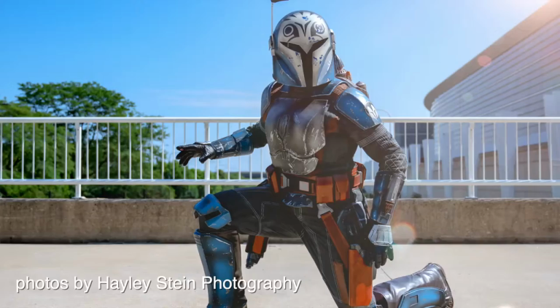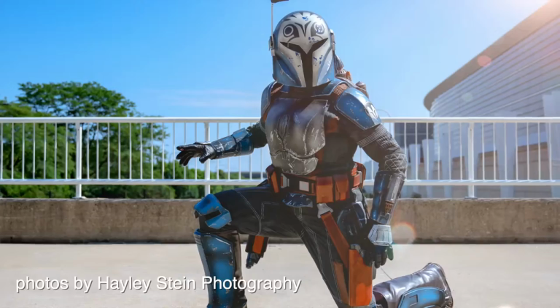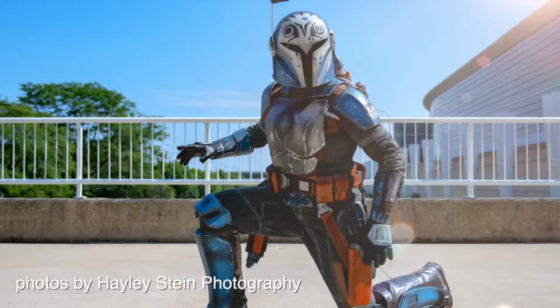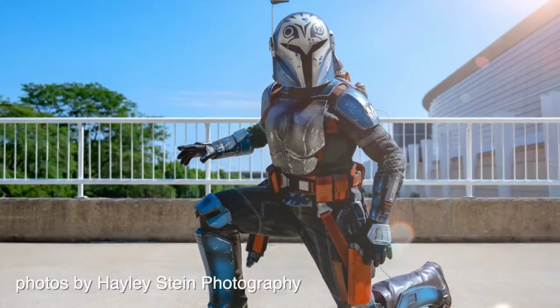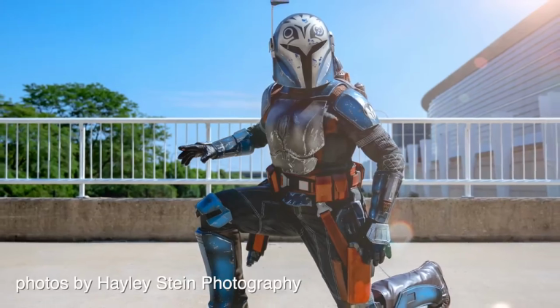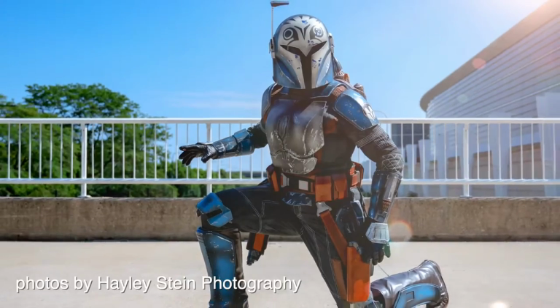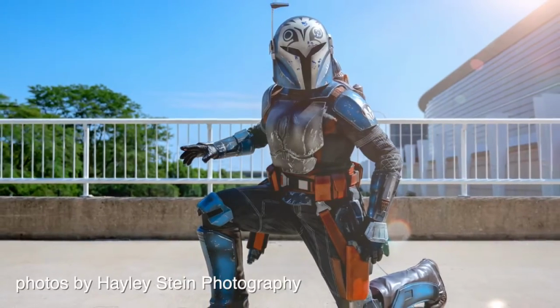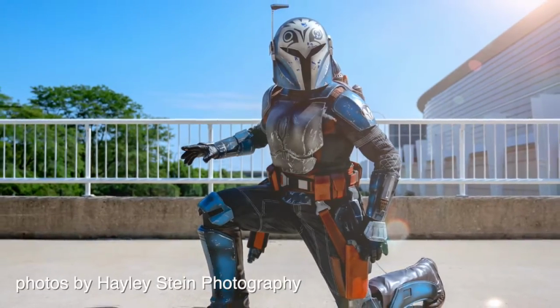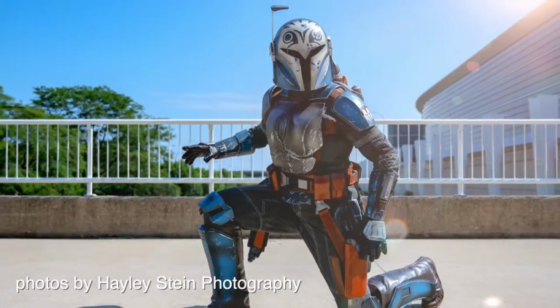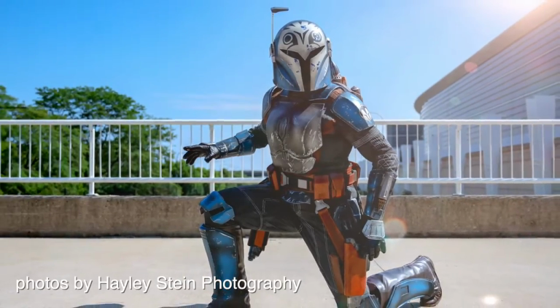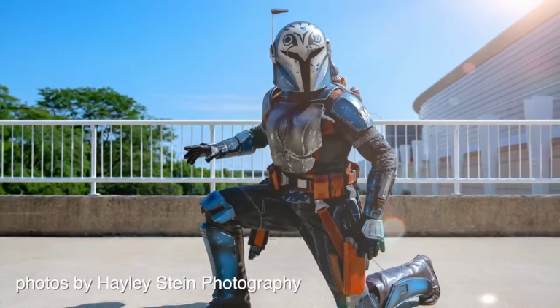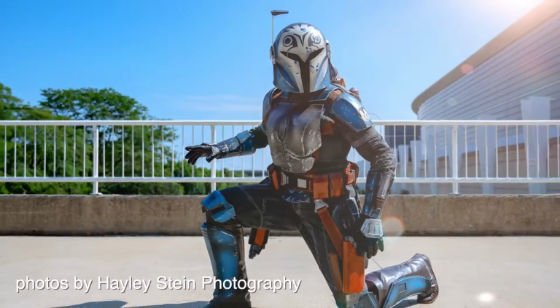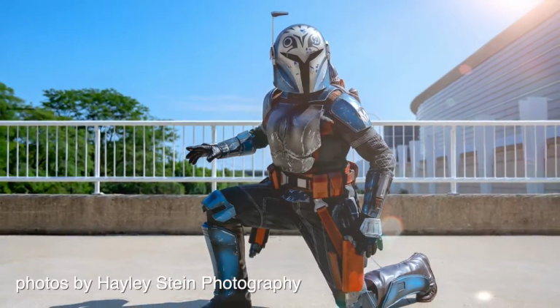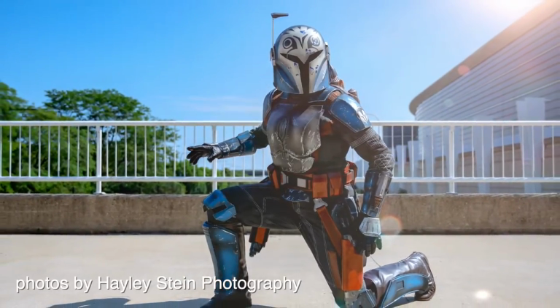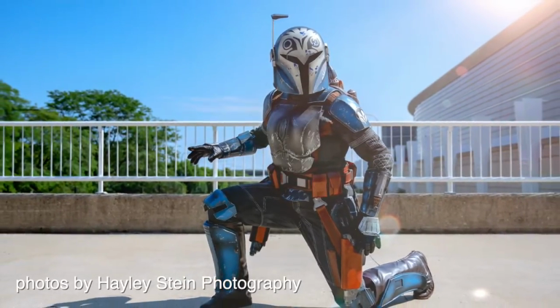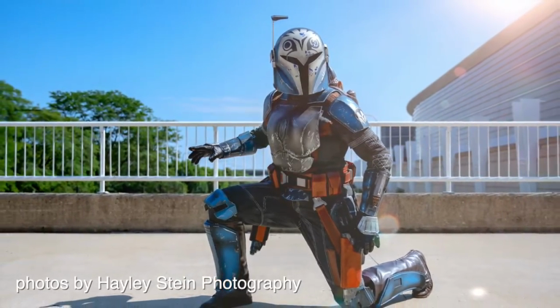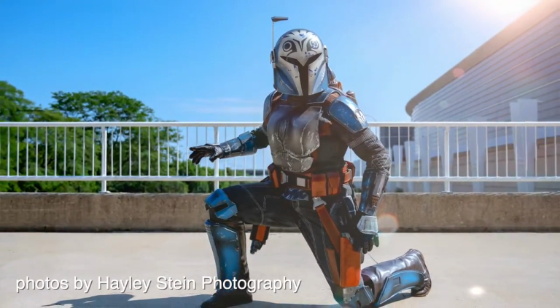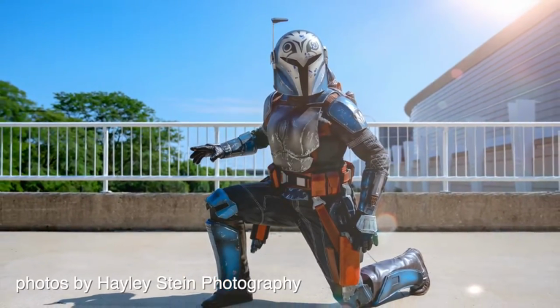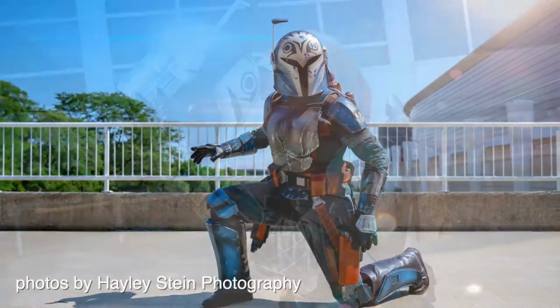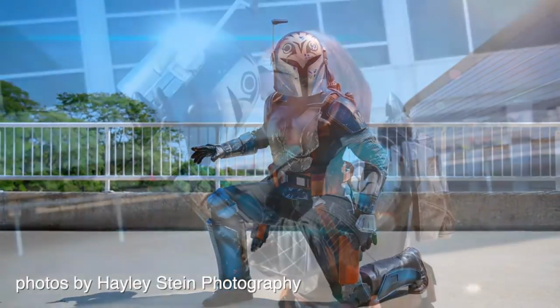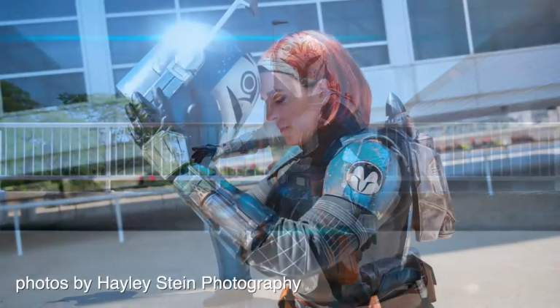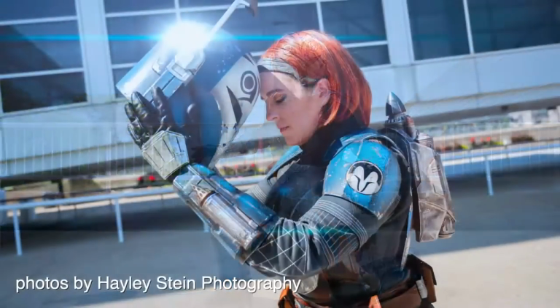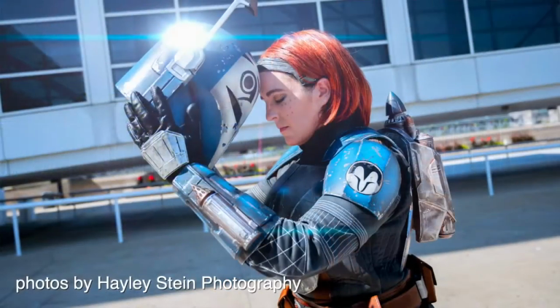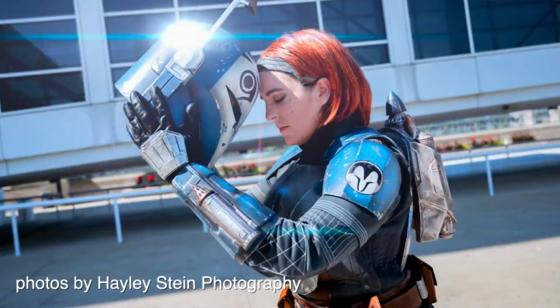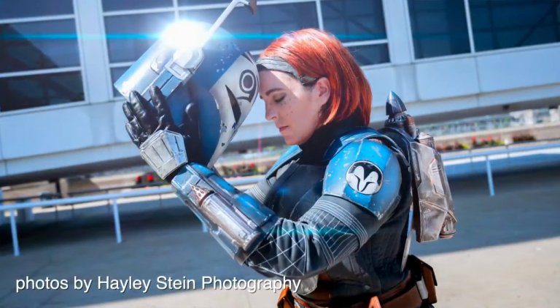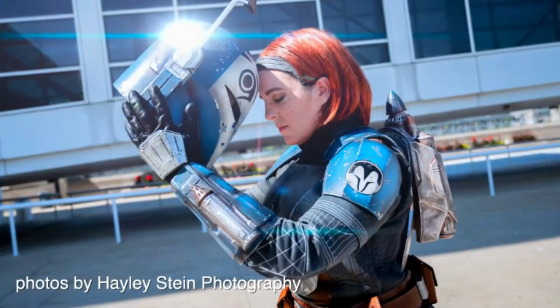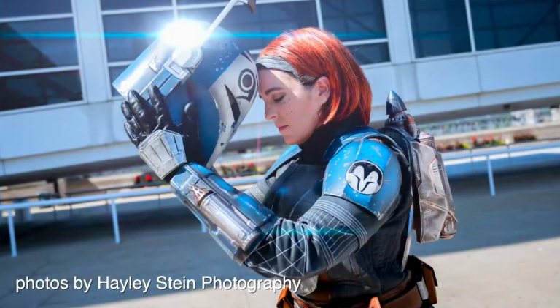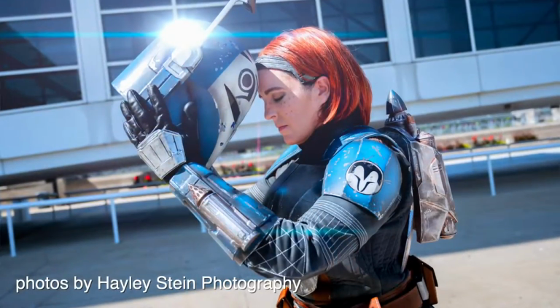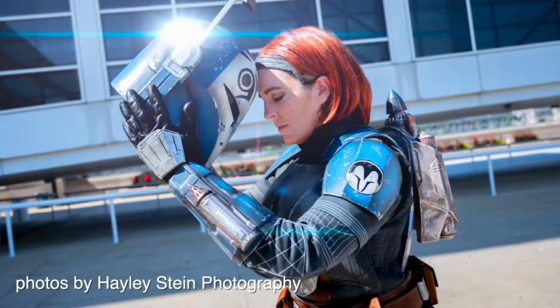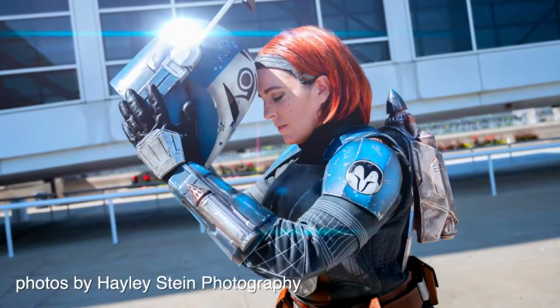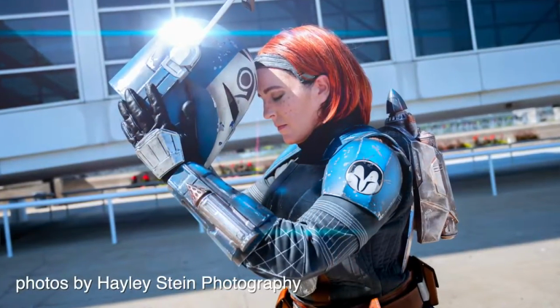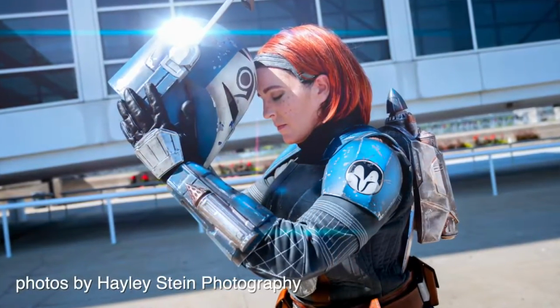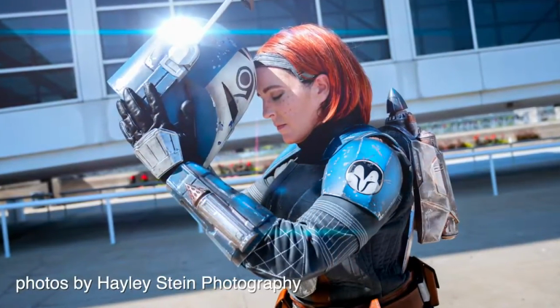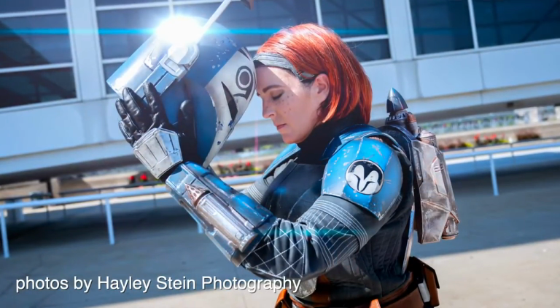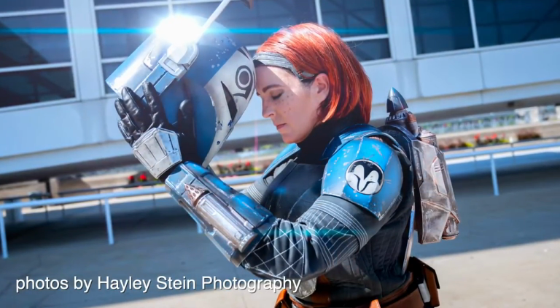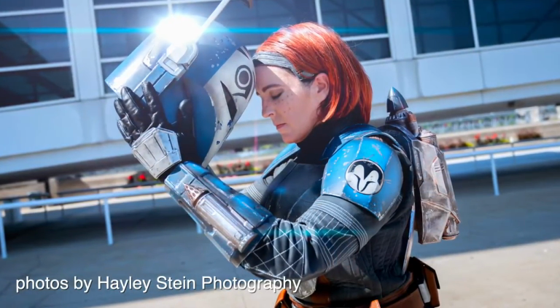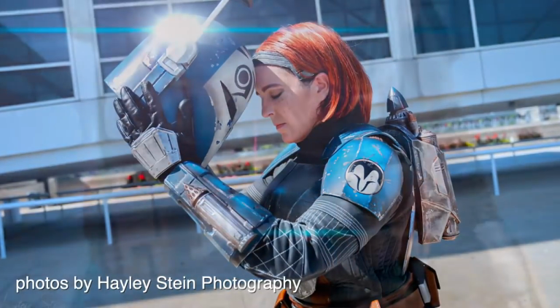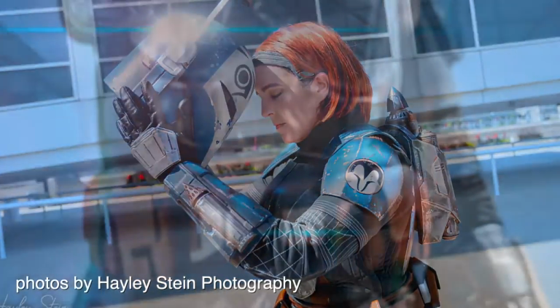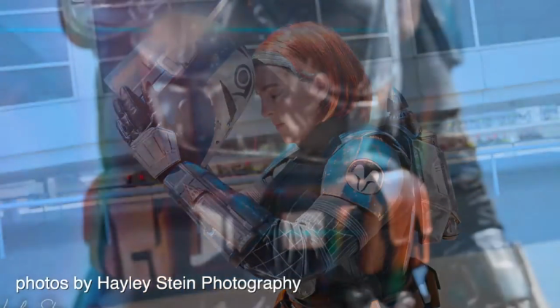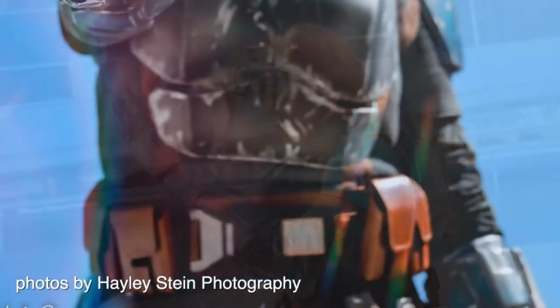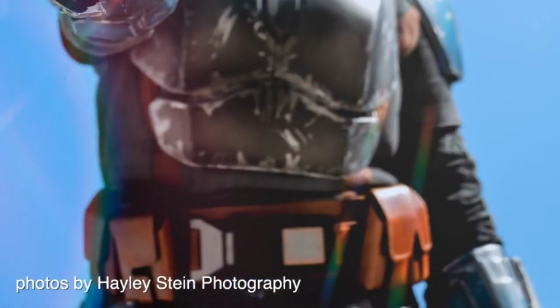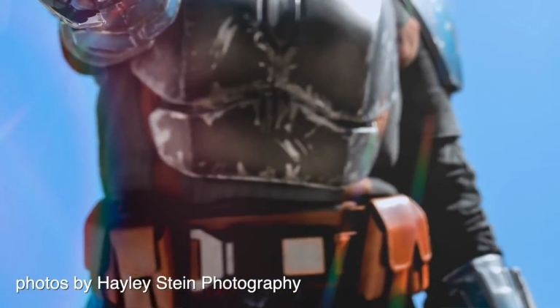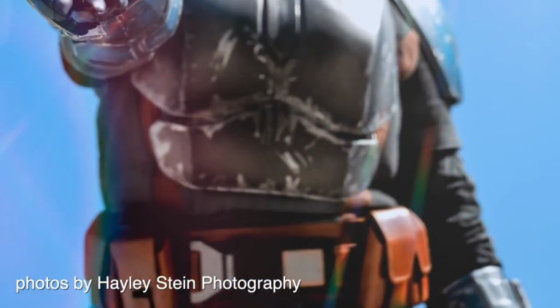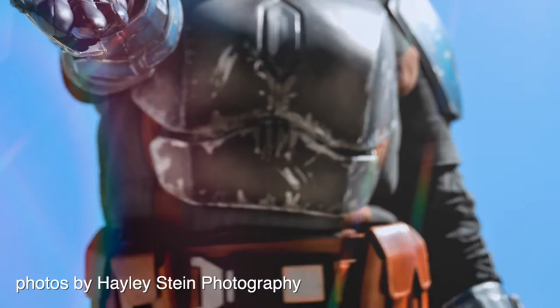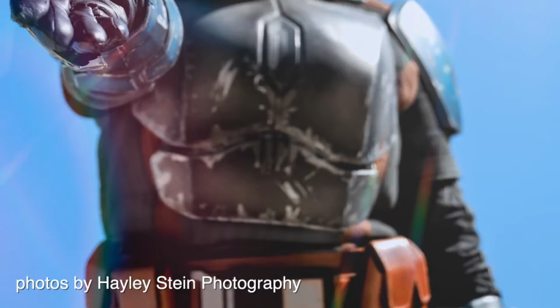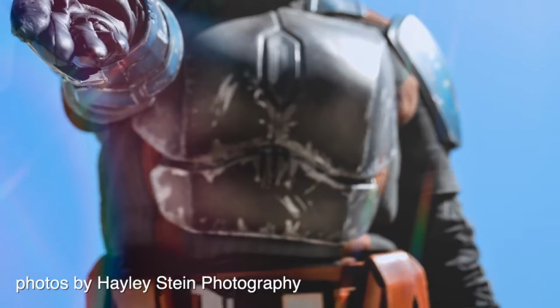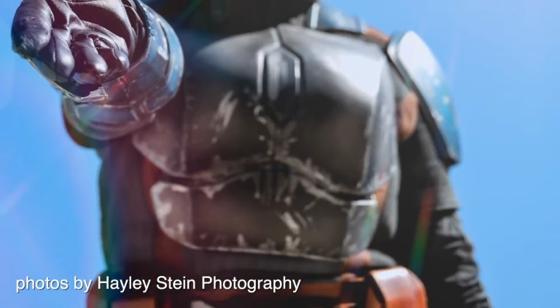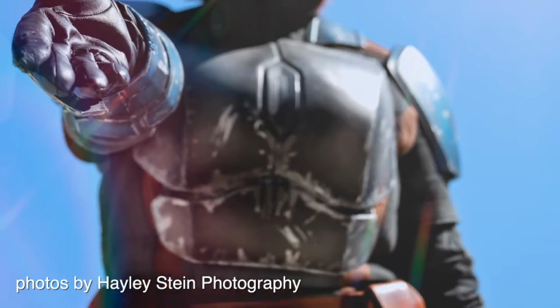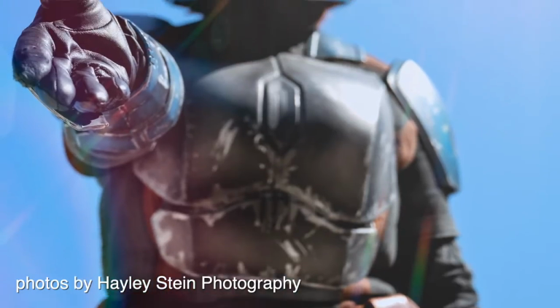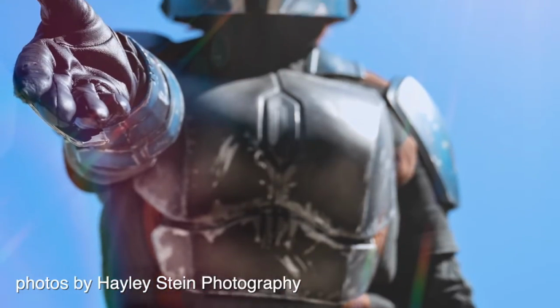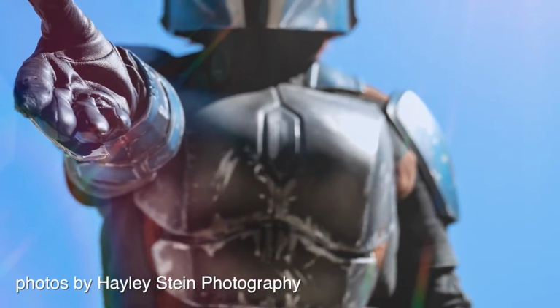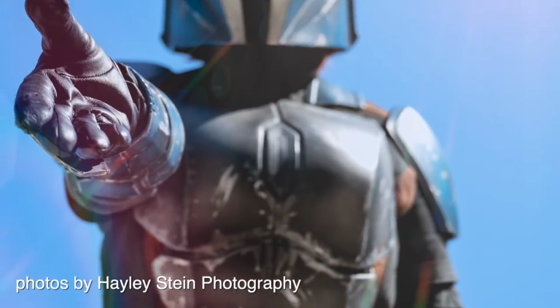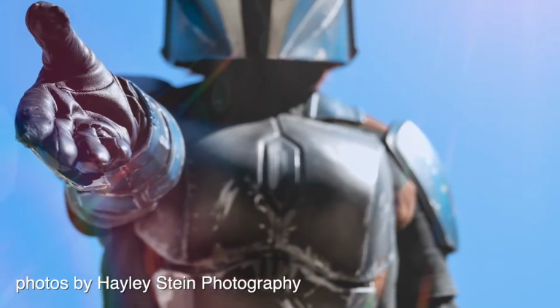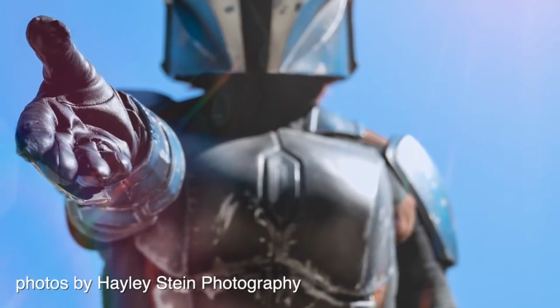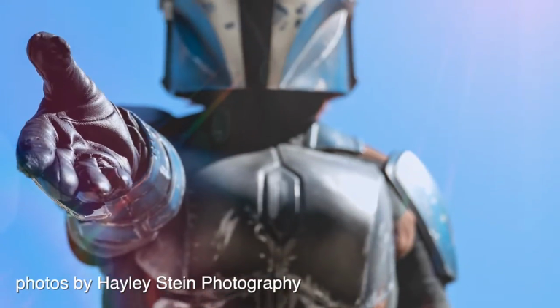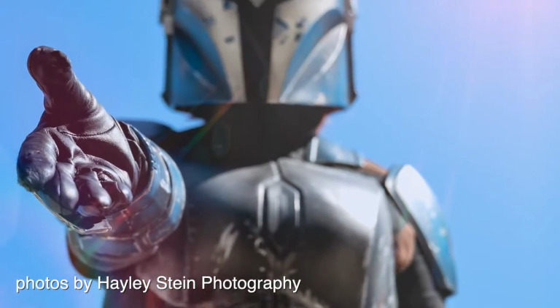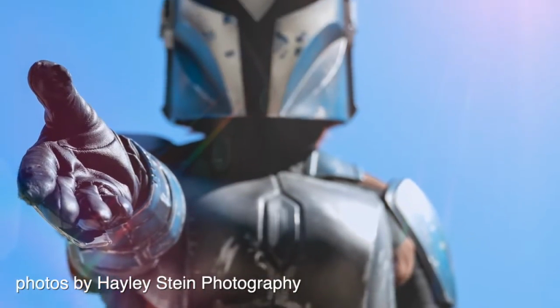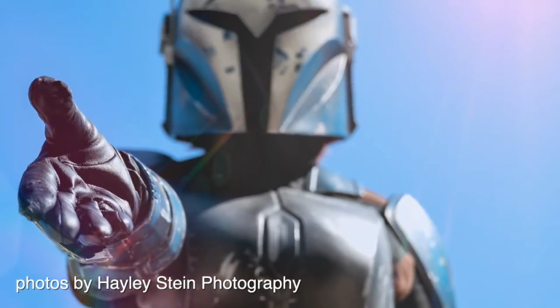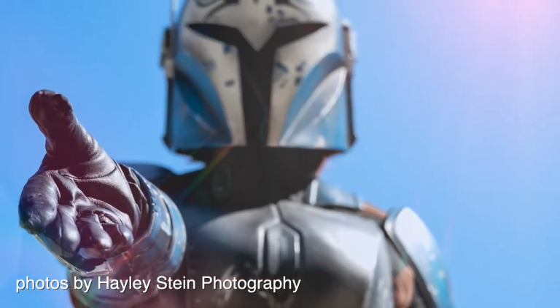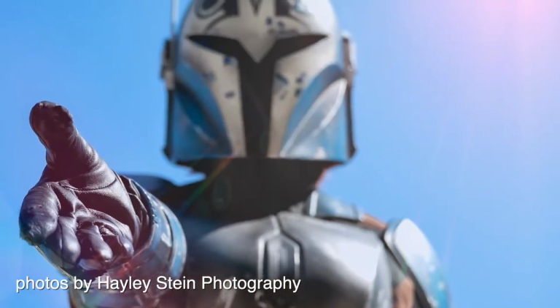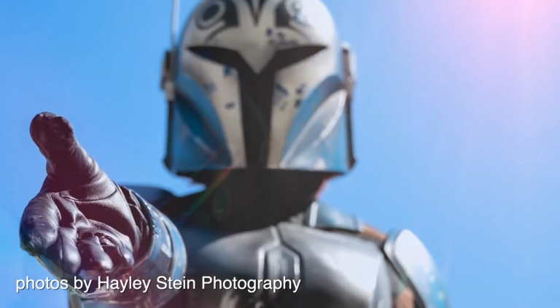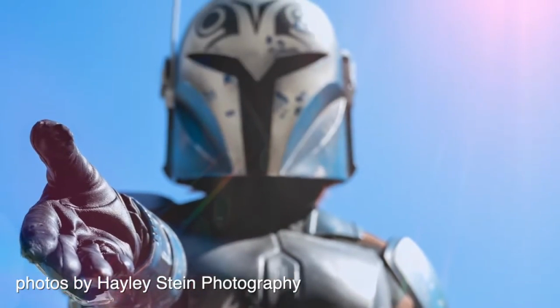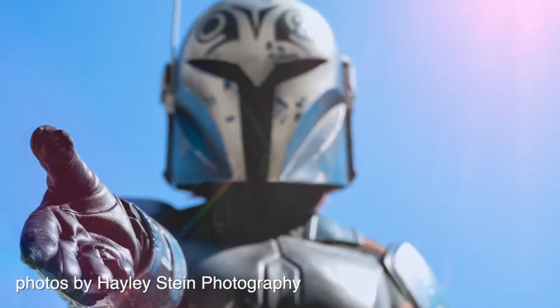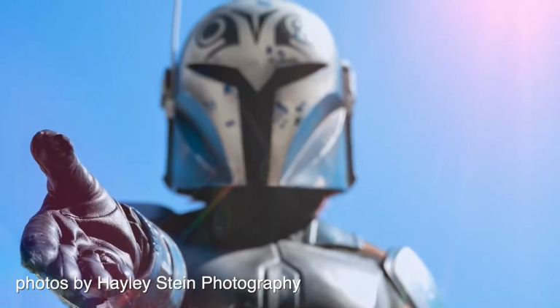Hey everyone, it's Vault Fox and for today's video I'm going to be showing you how I 3D printed, finished, and painted my Bo-Katan armor from The Mandalorian.